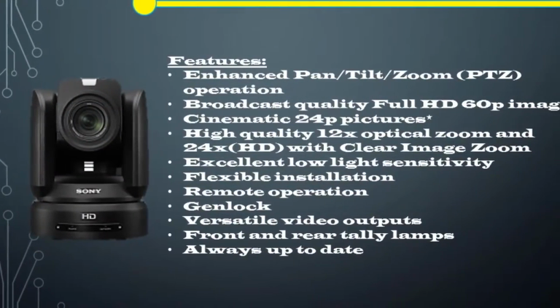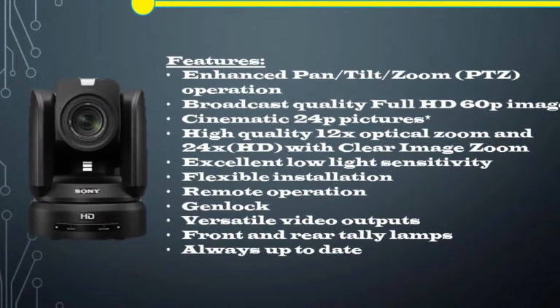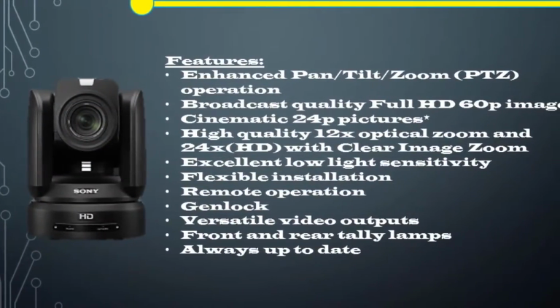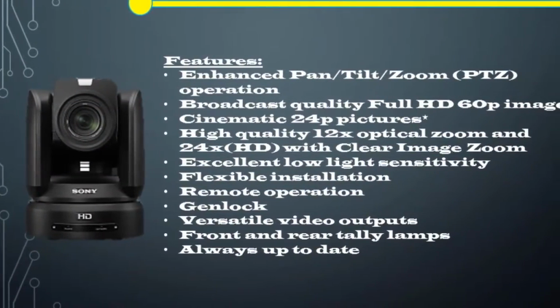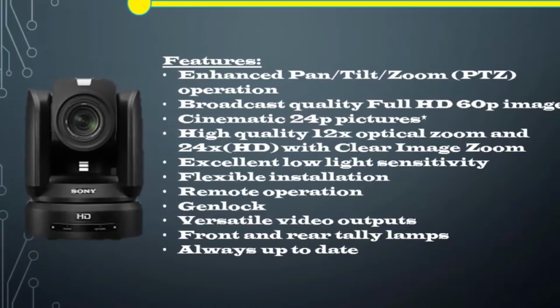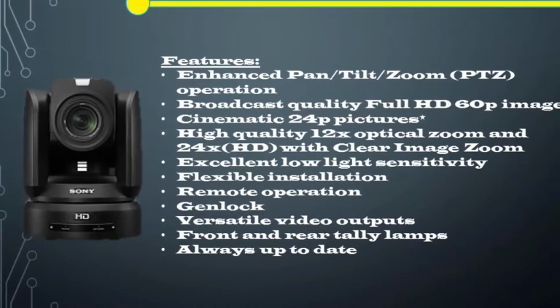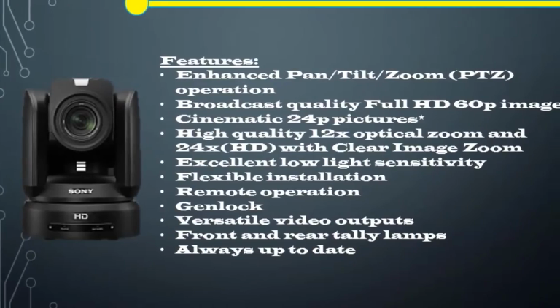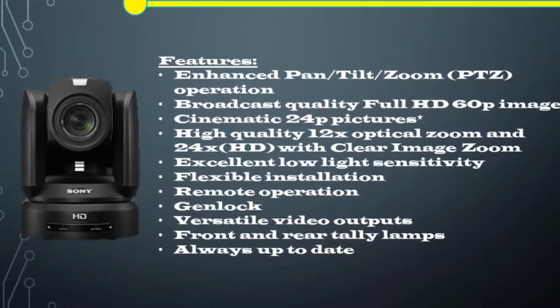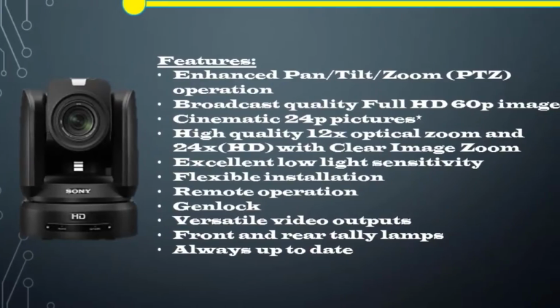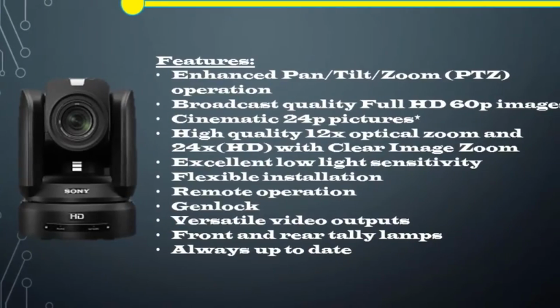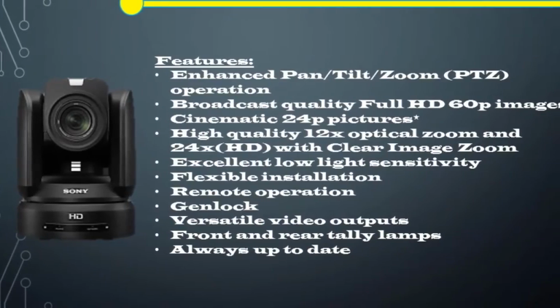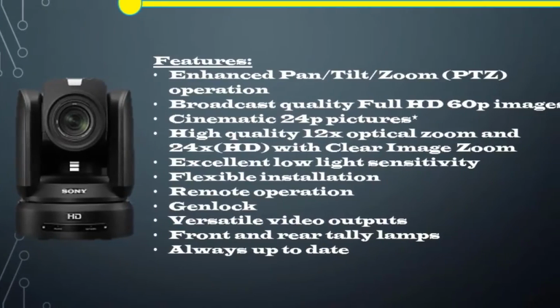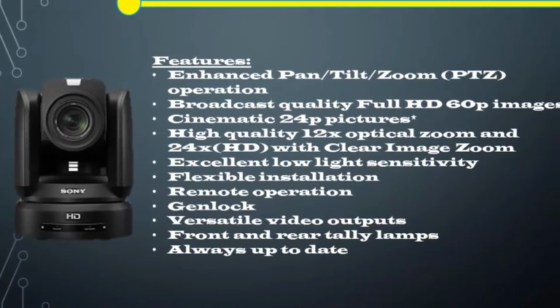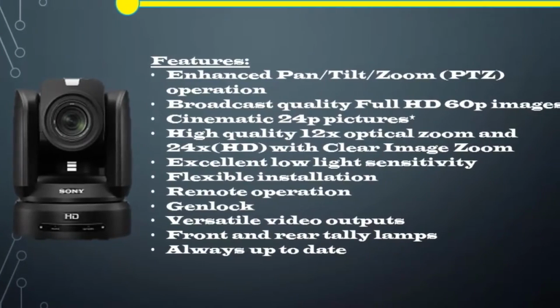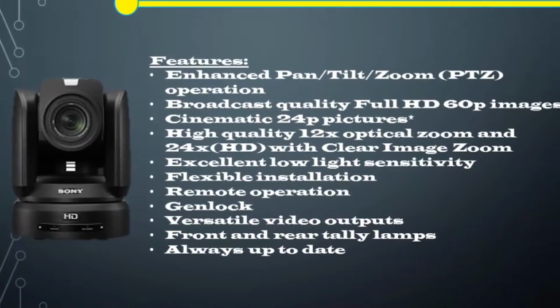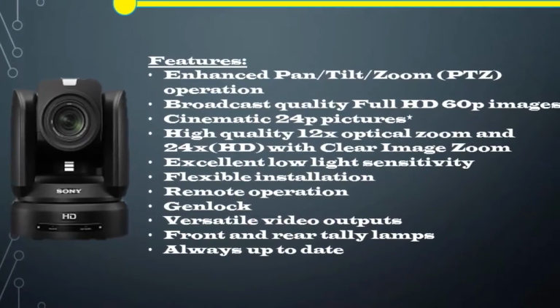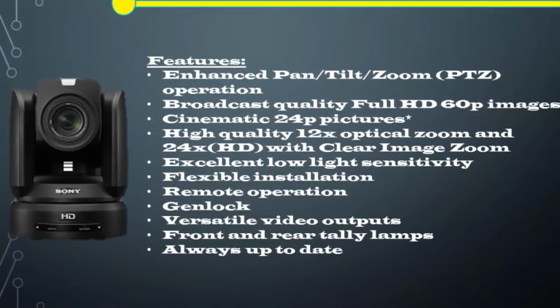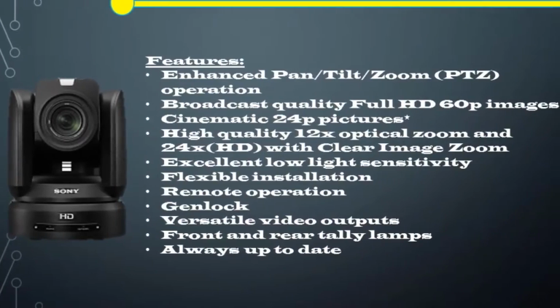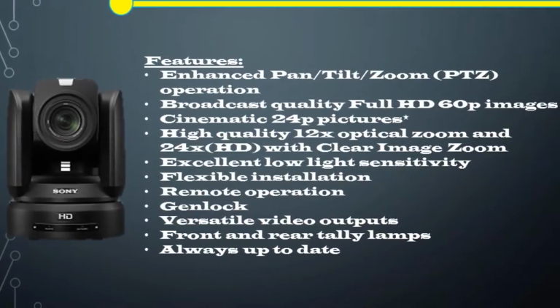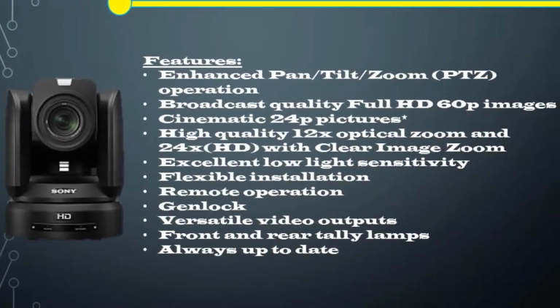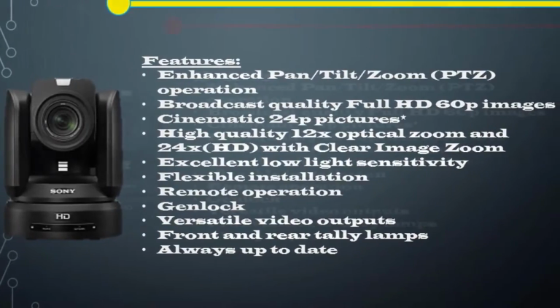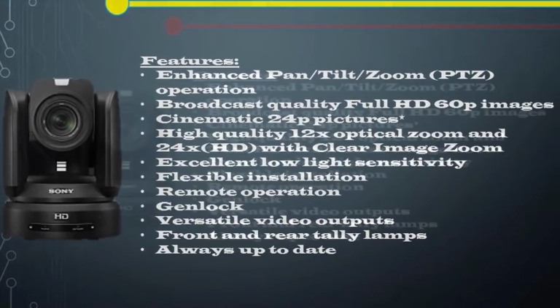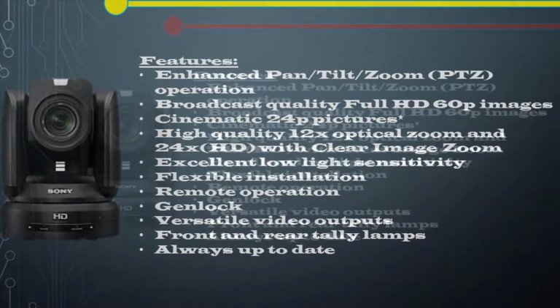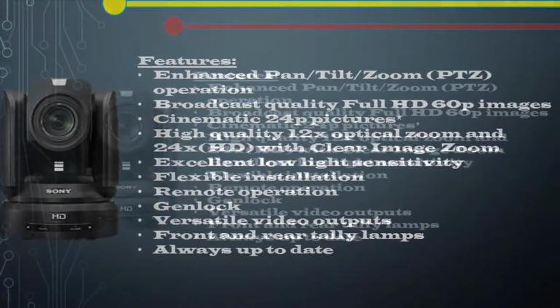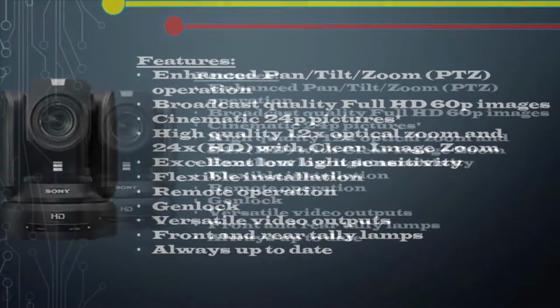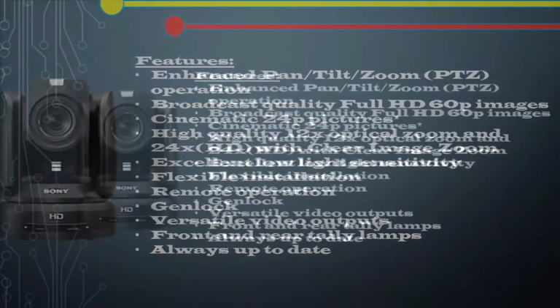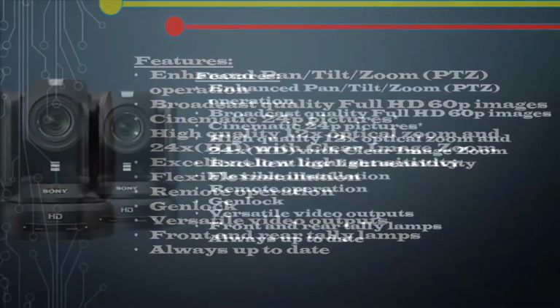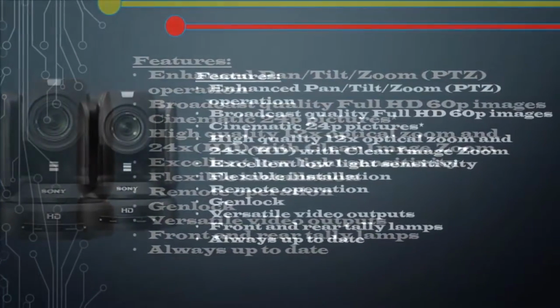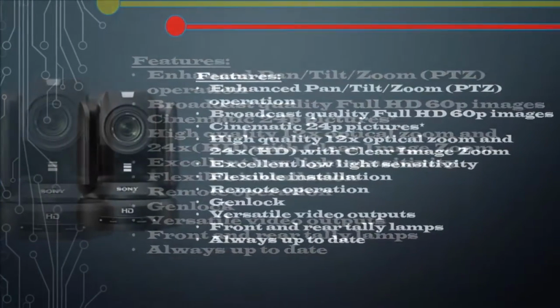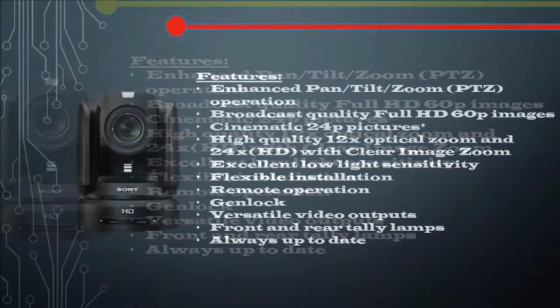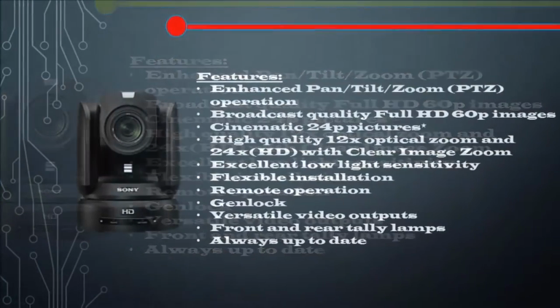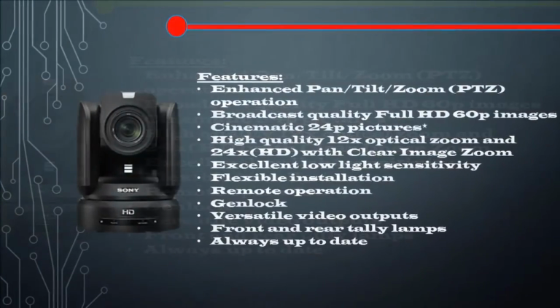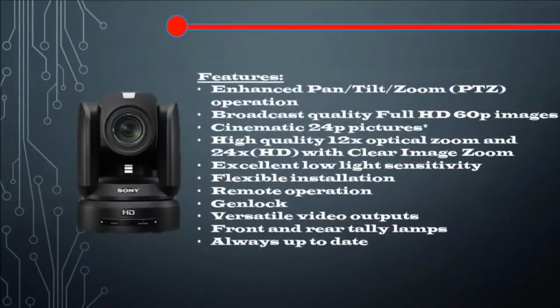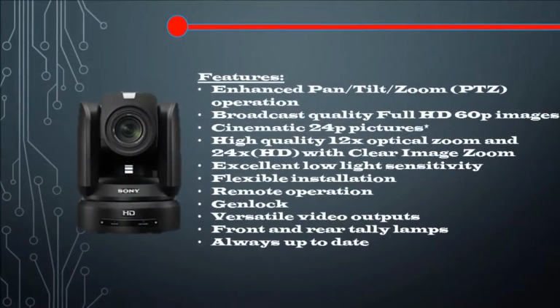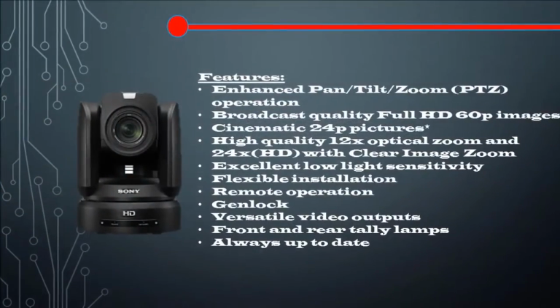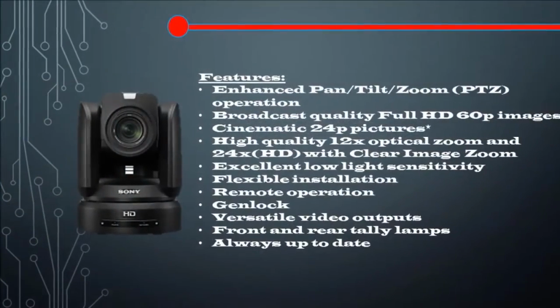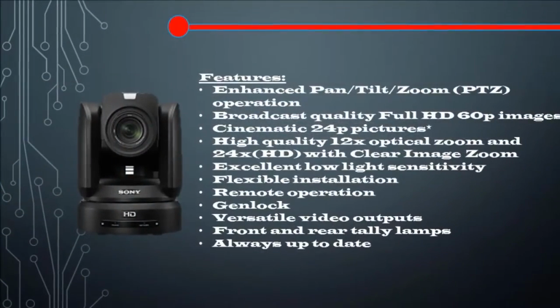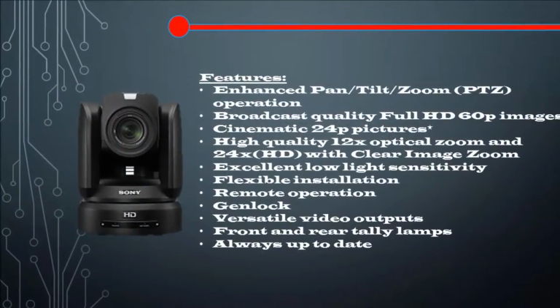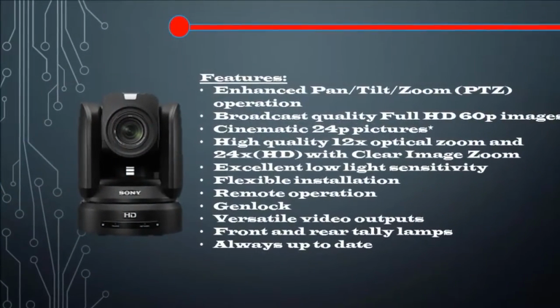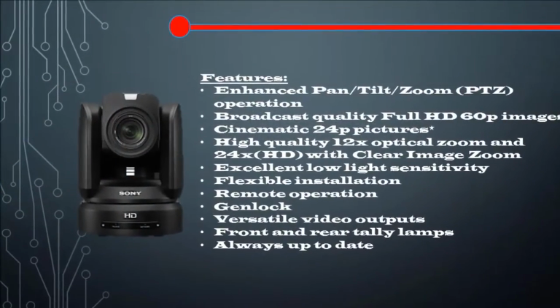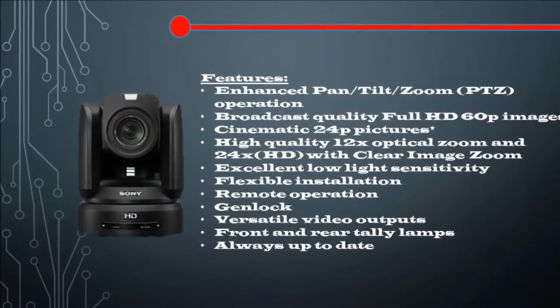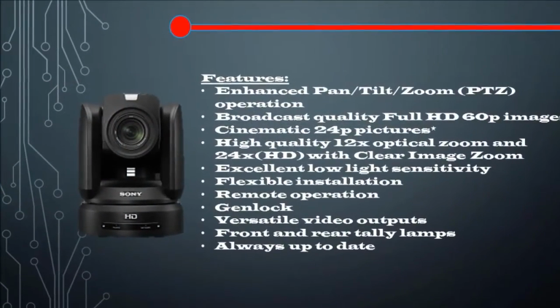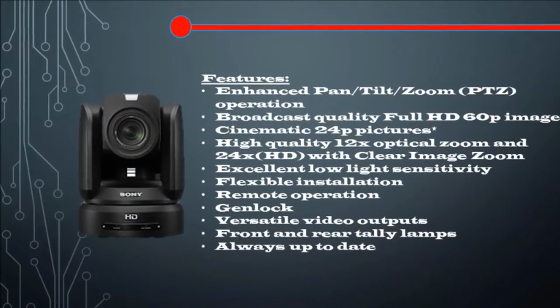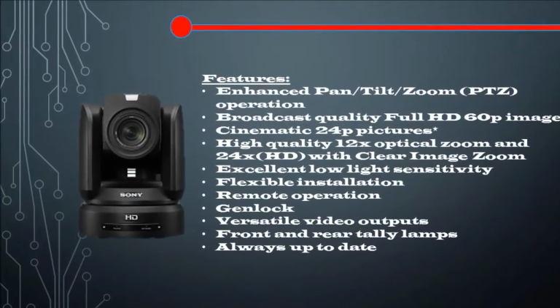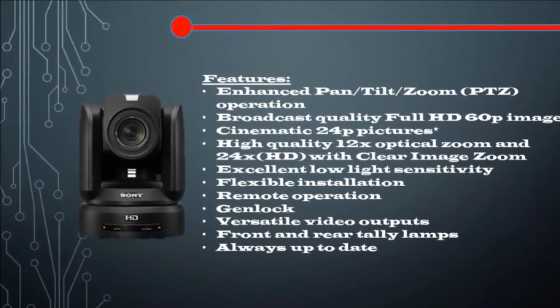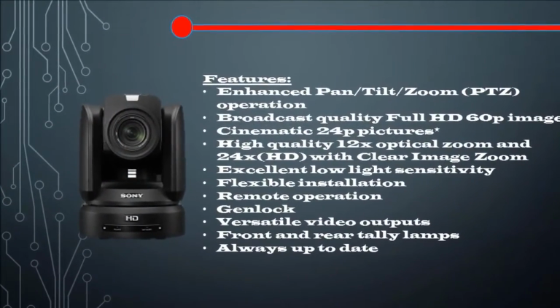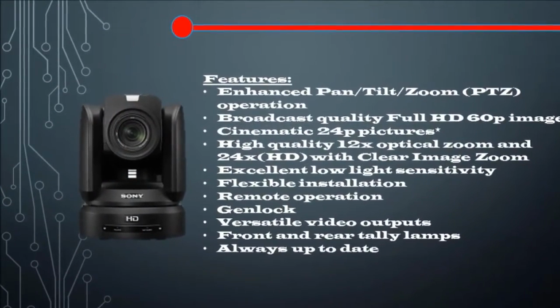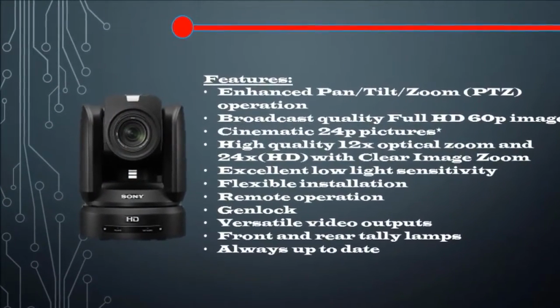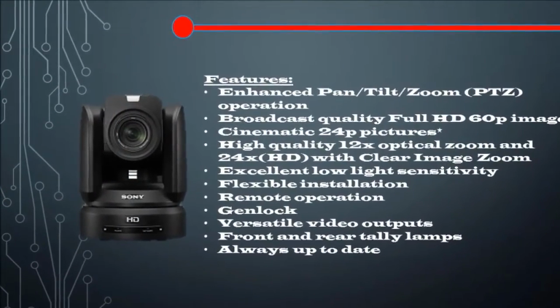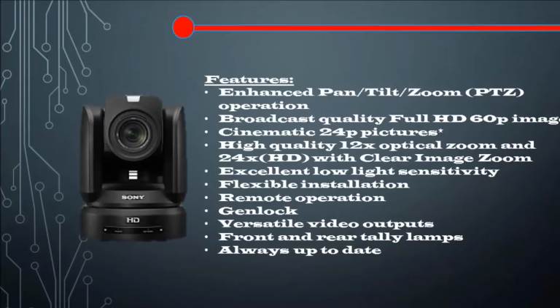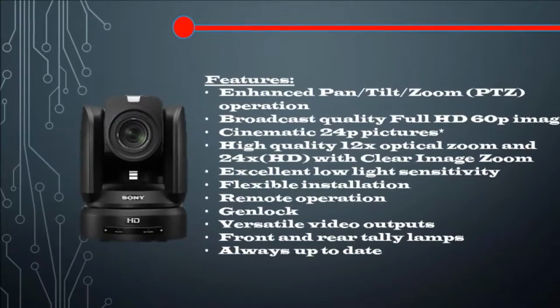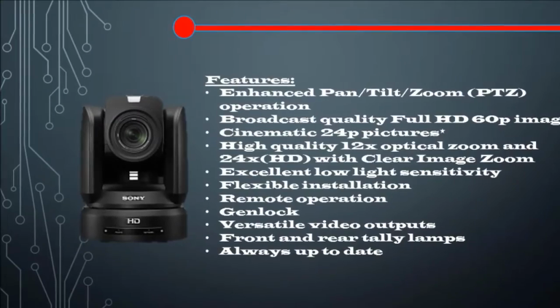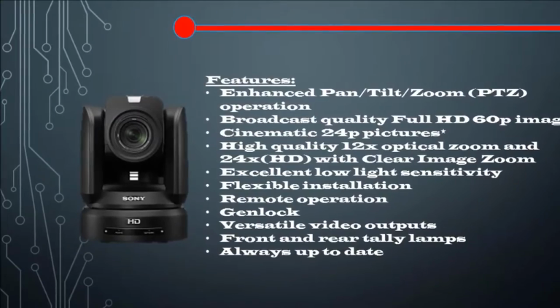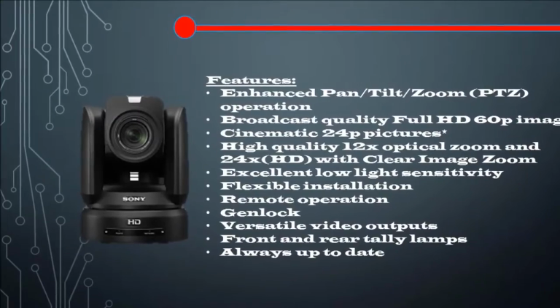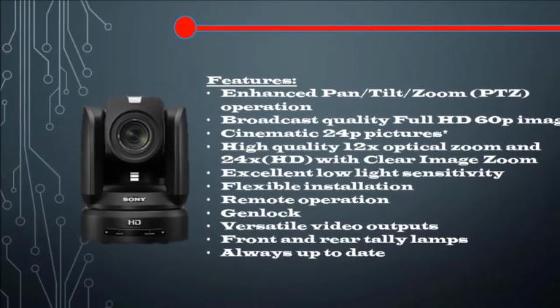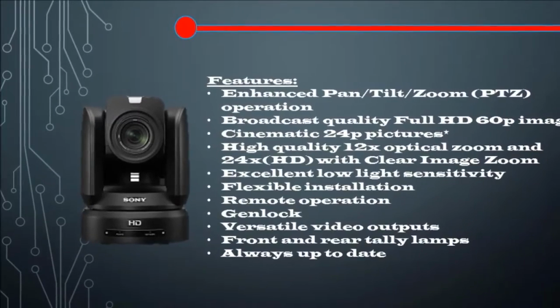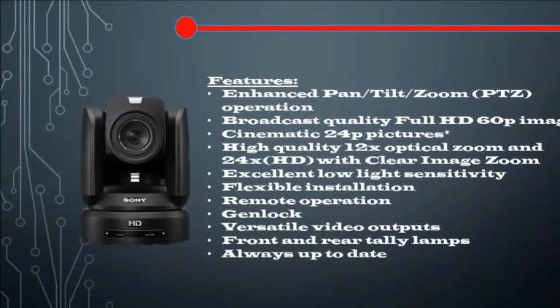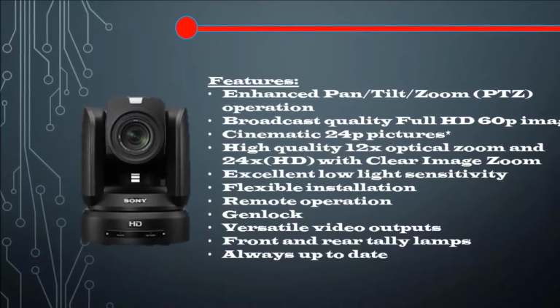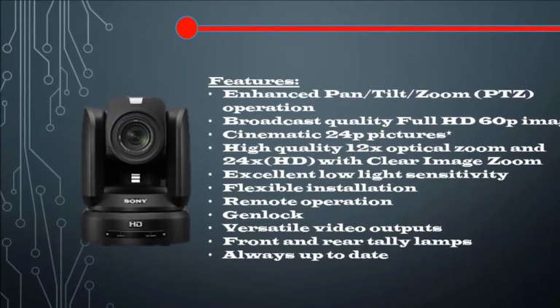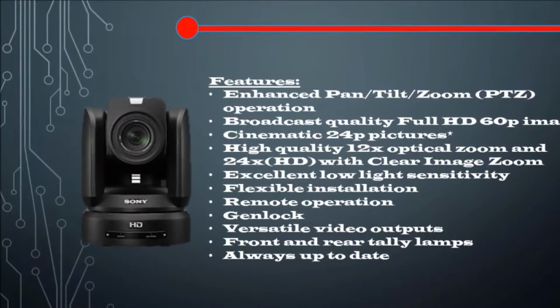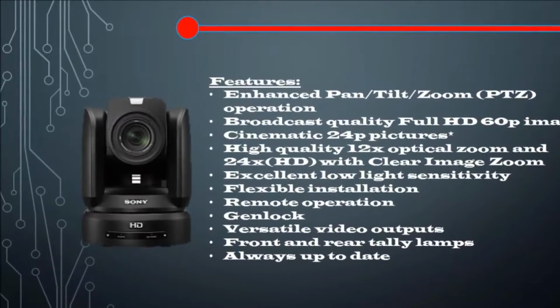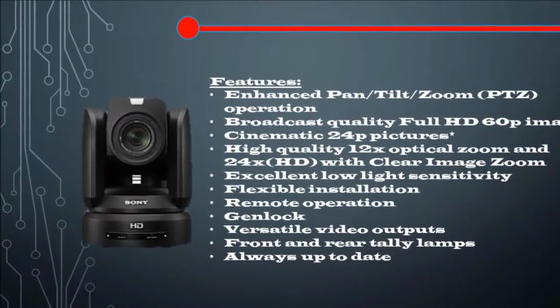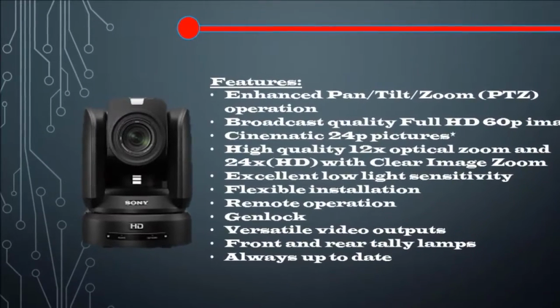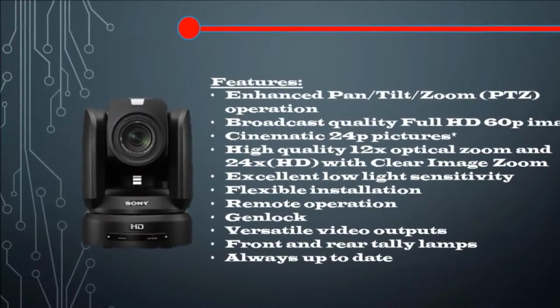PTZ Motion Sync smoothly blends separate pan, tilt, and zoom movements for seamless, professional-looking transitions.